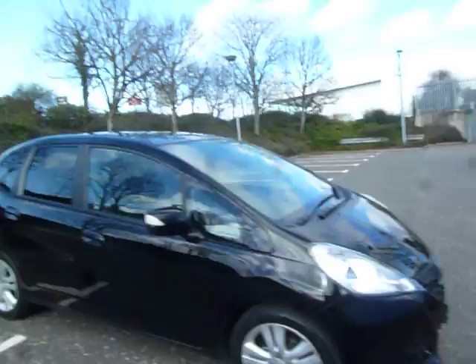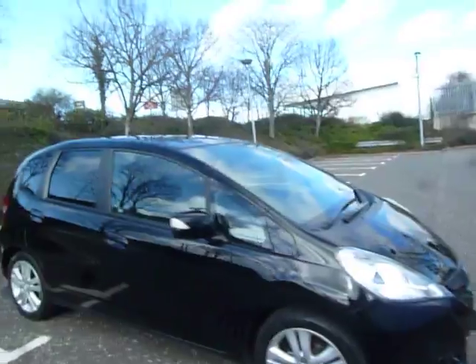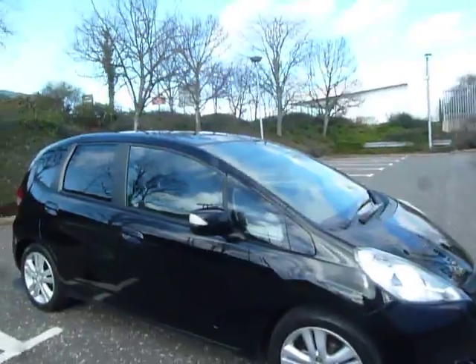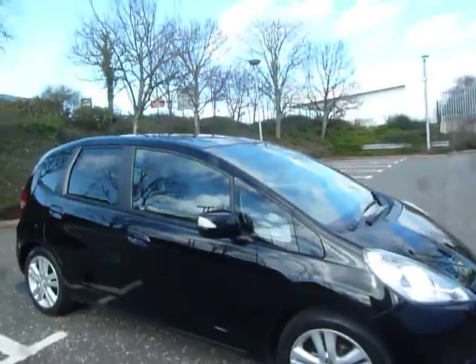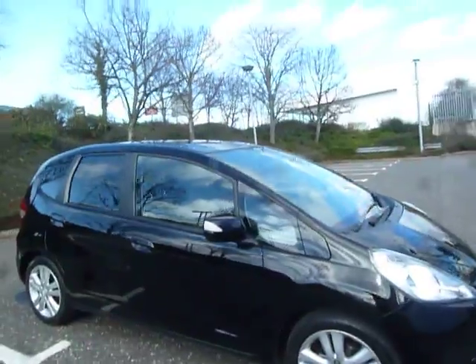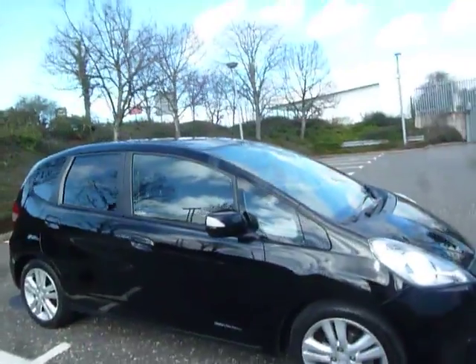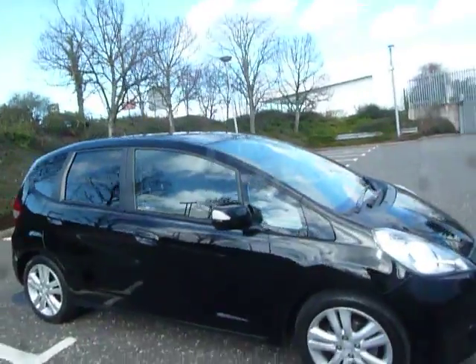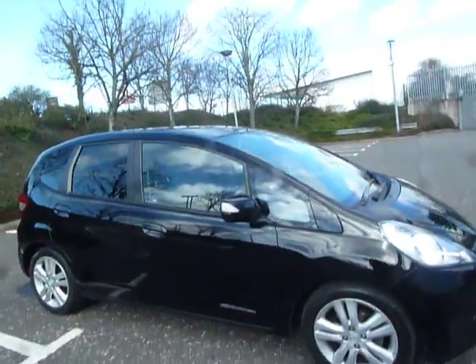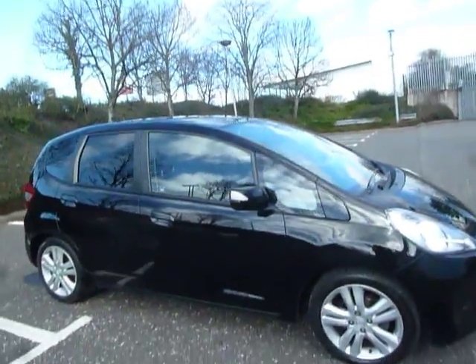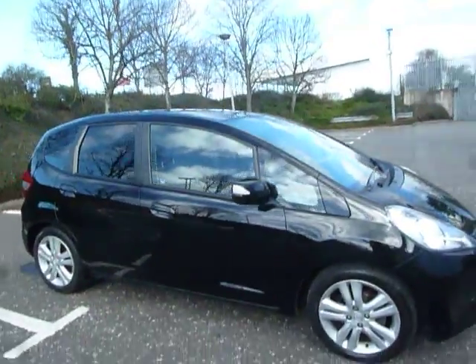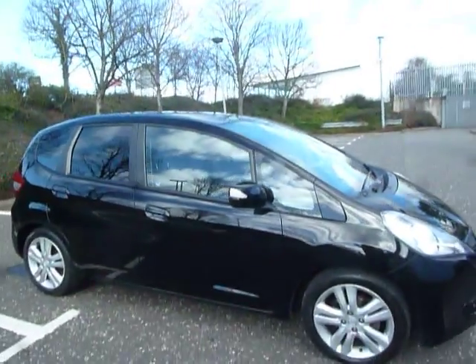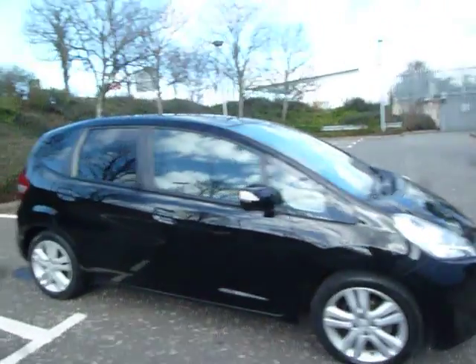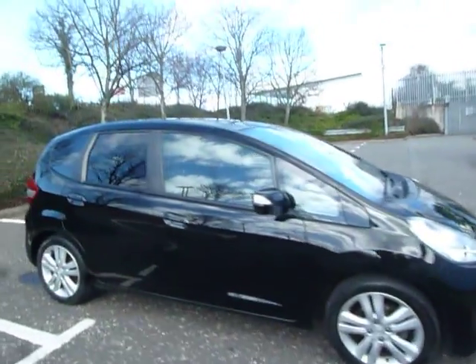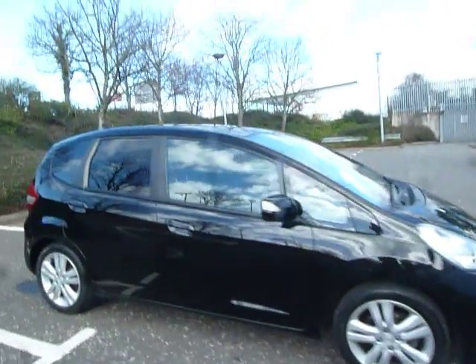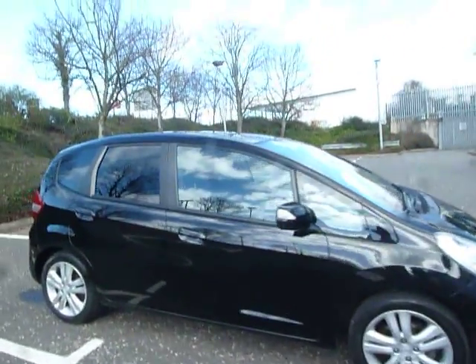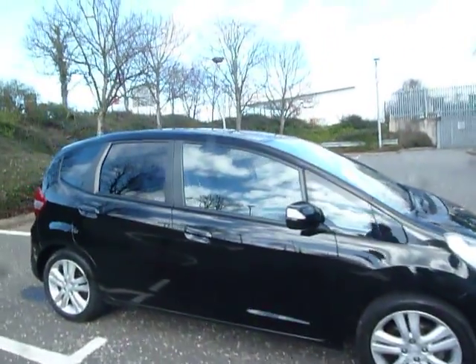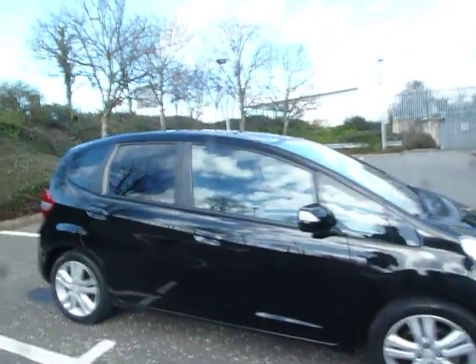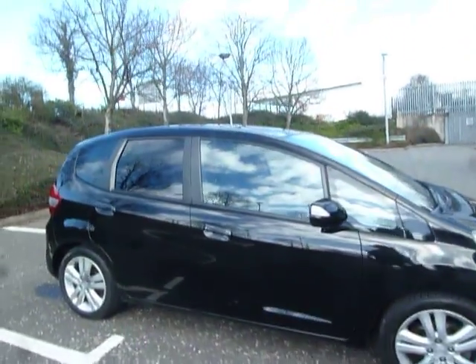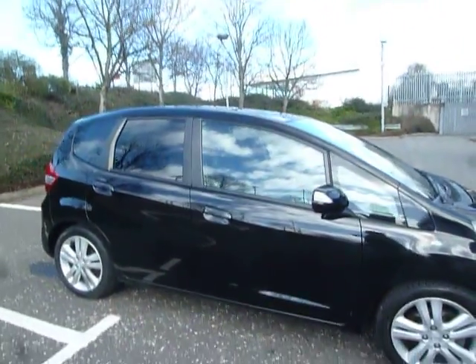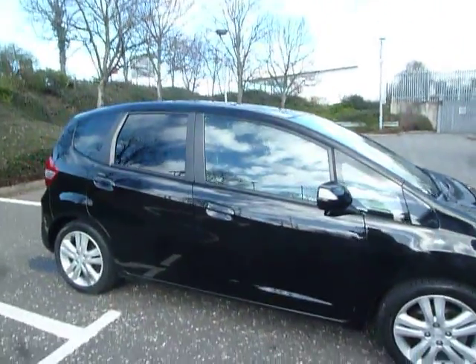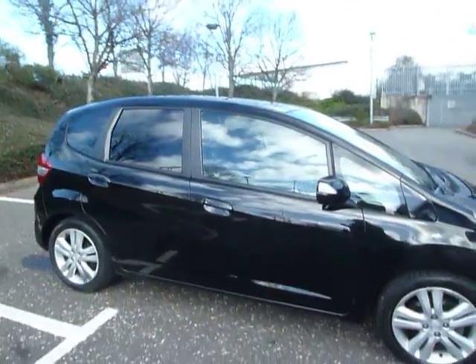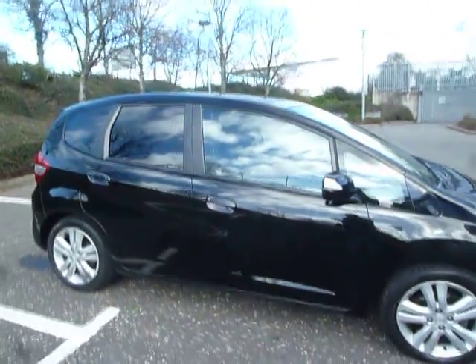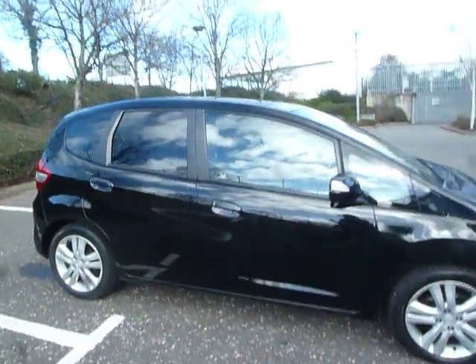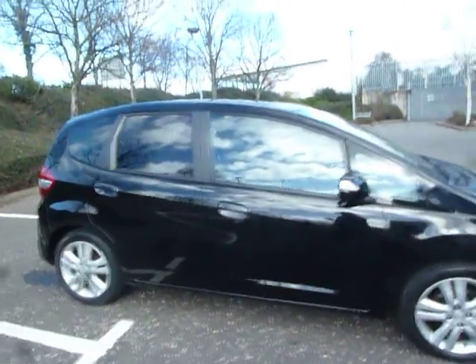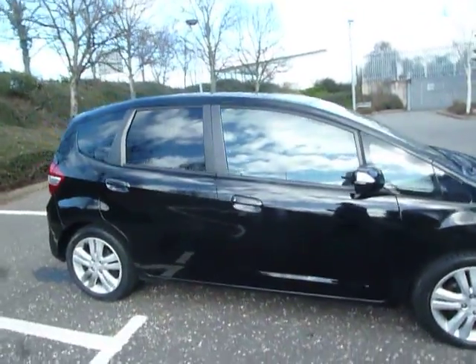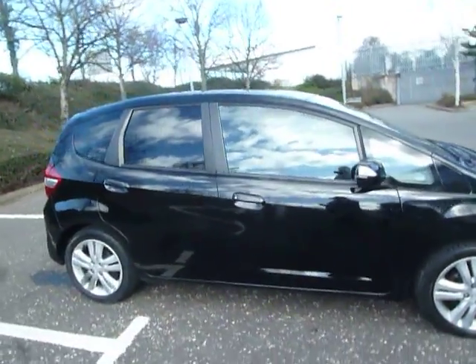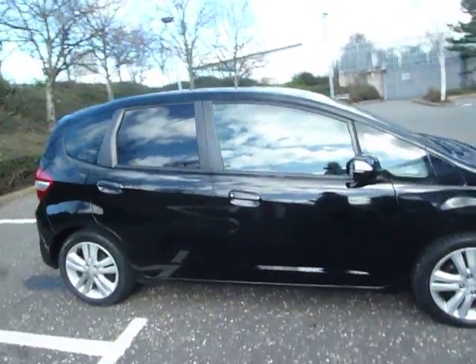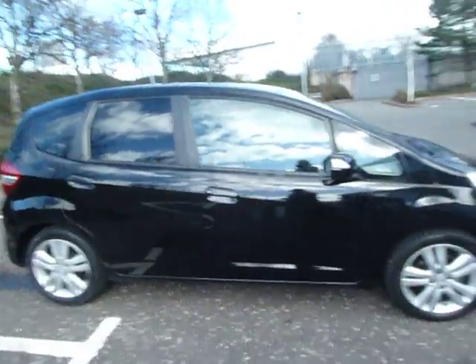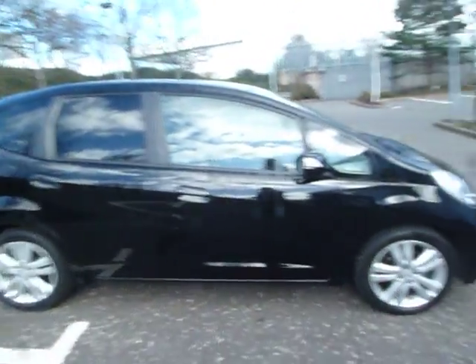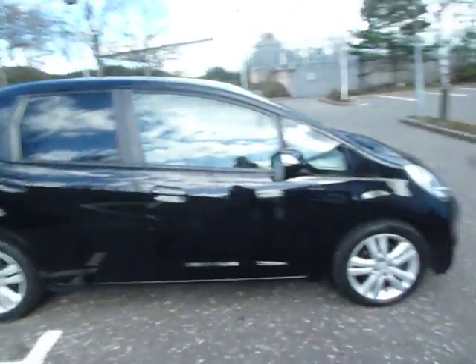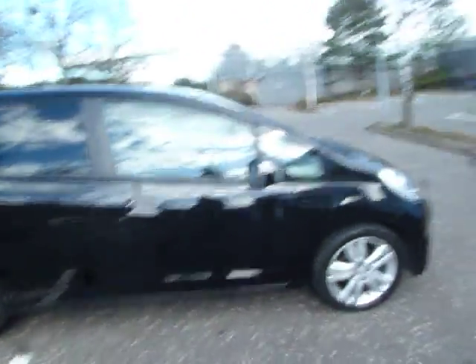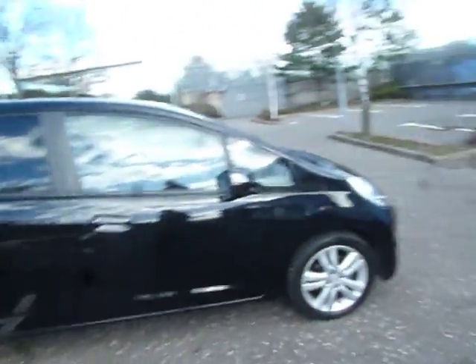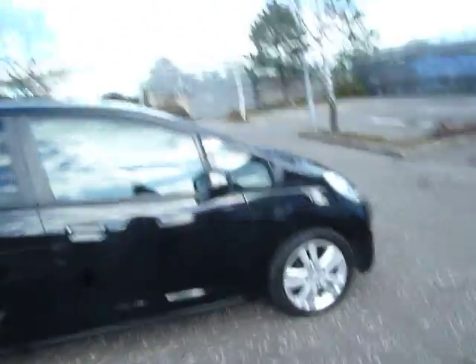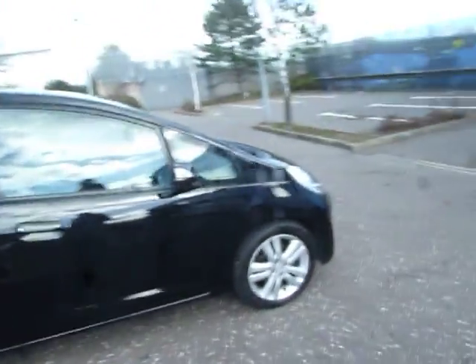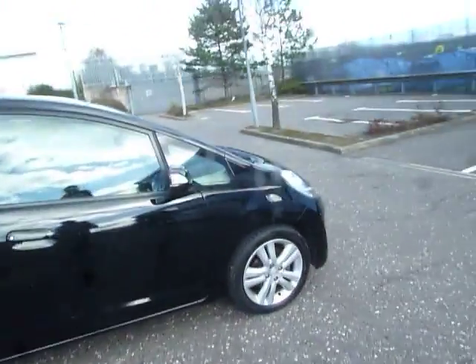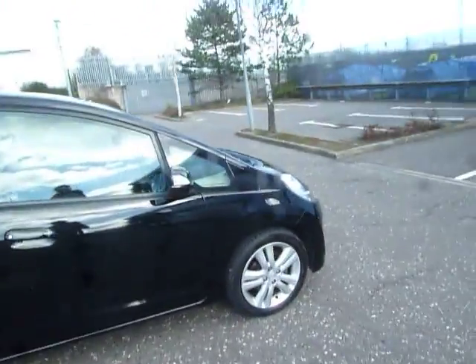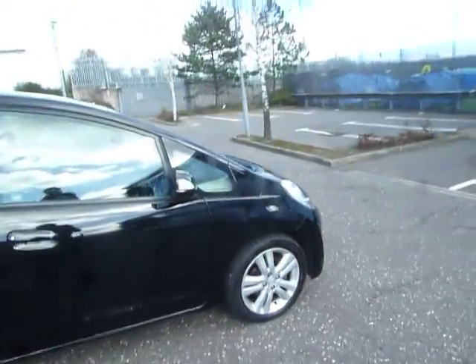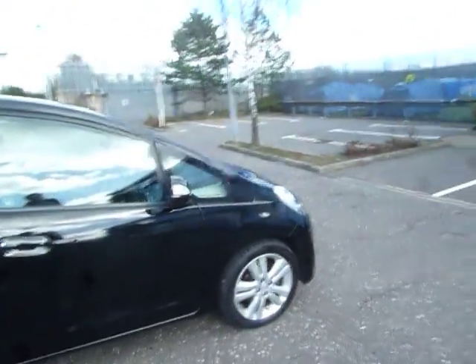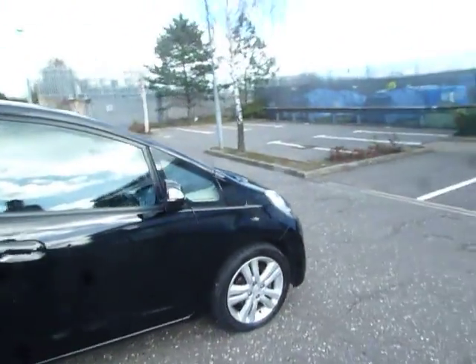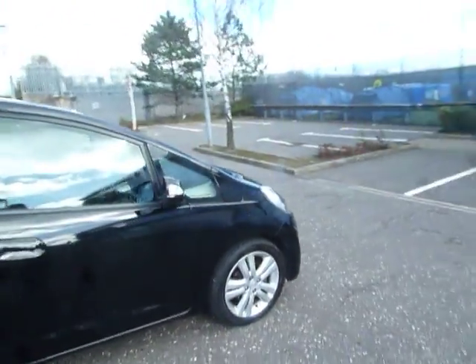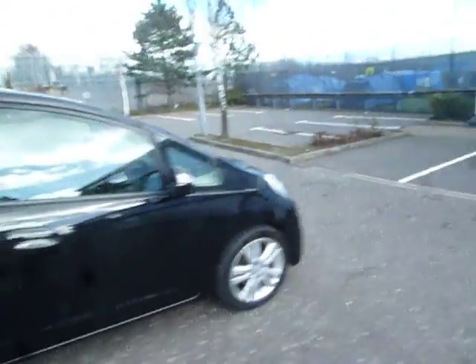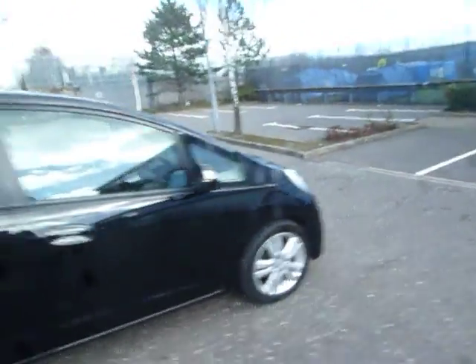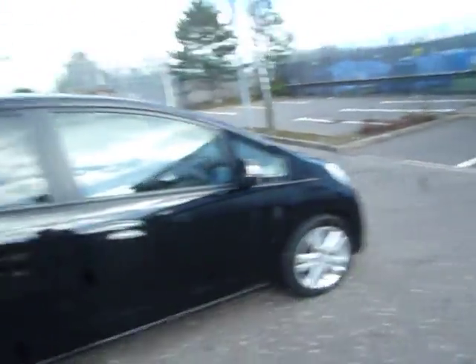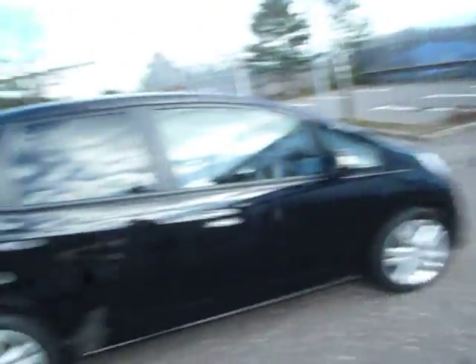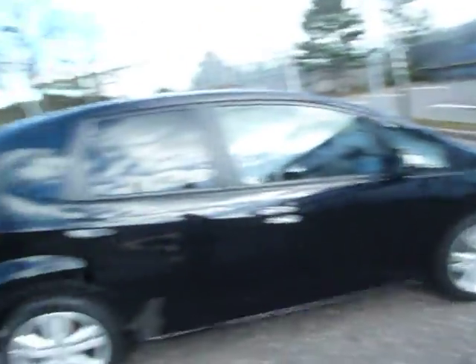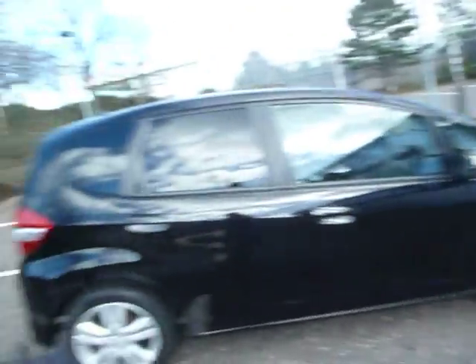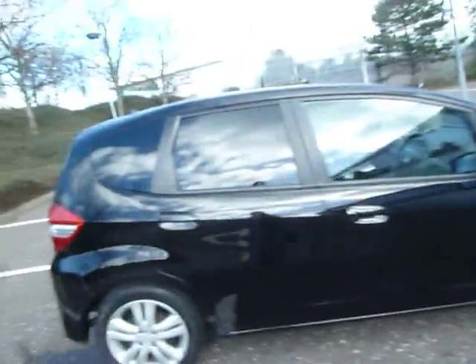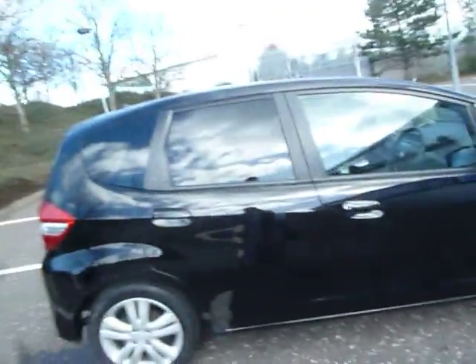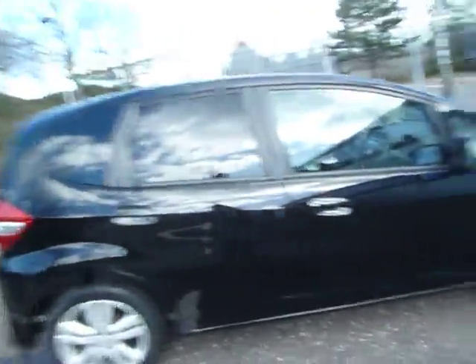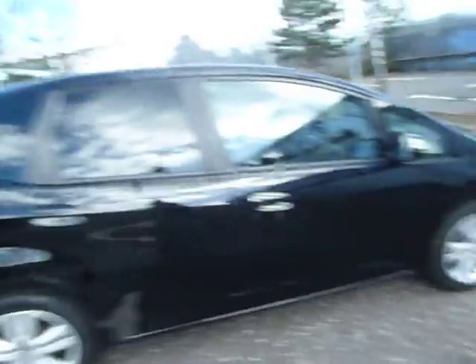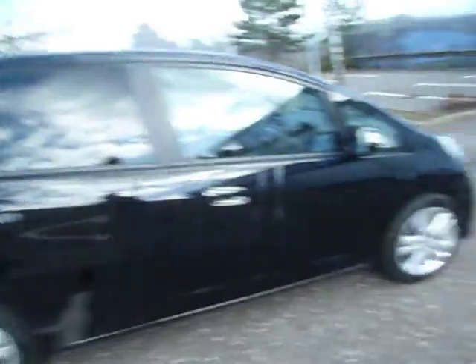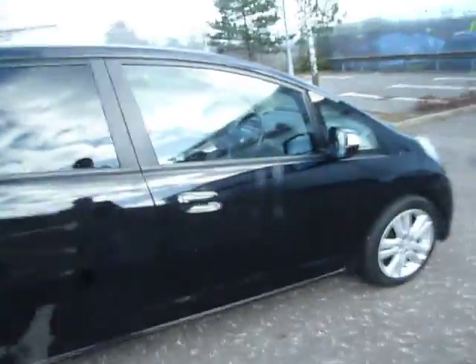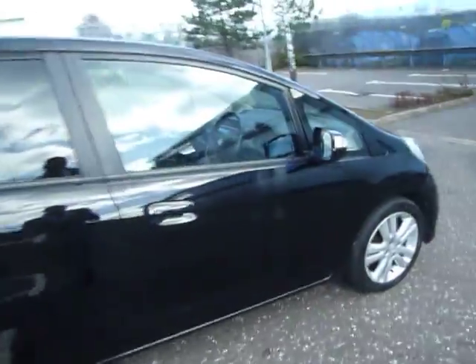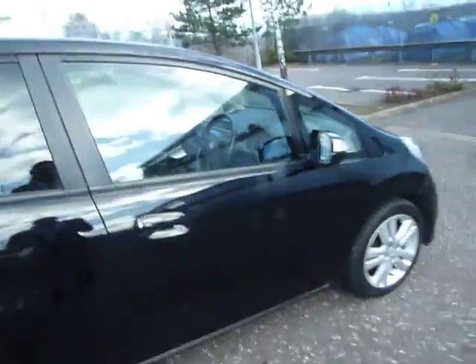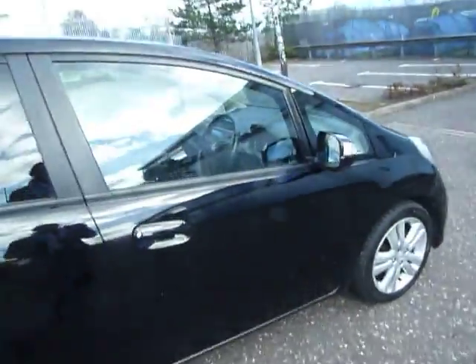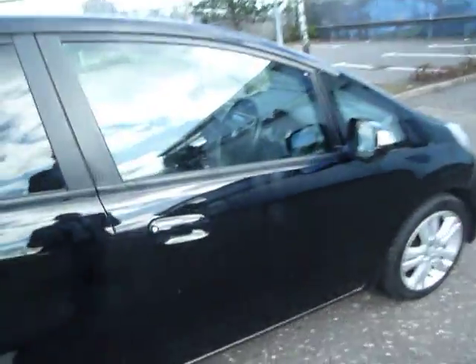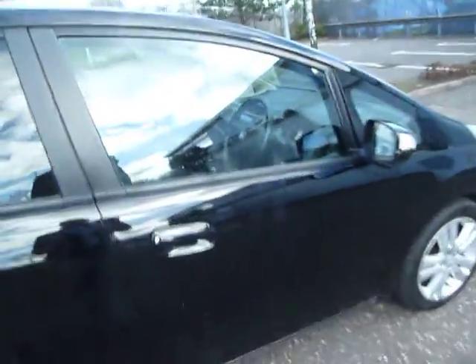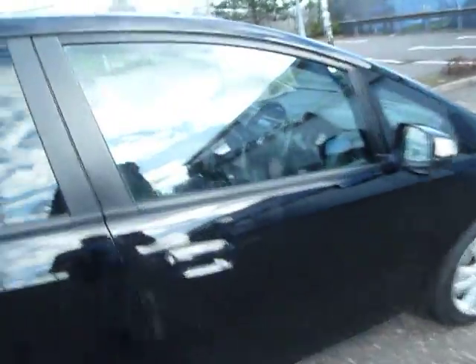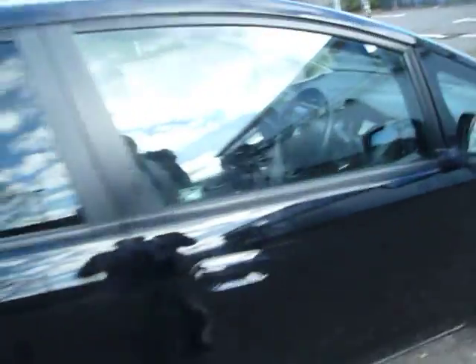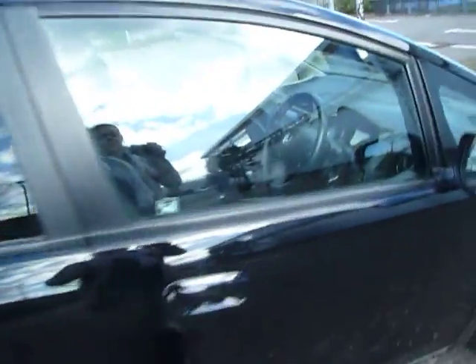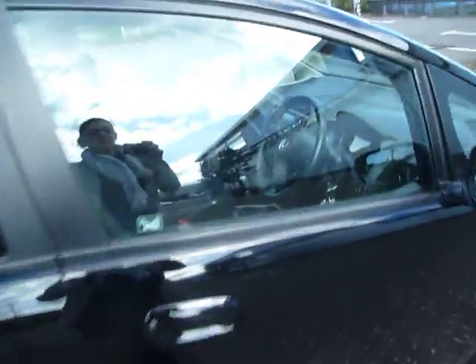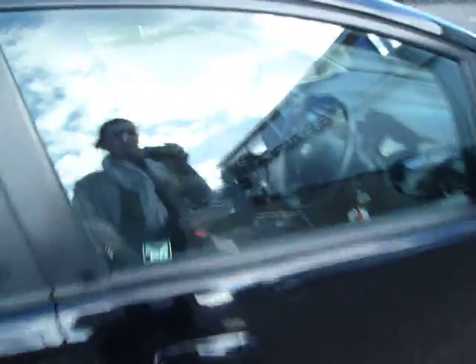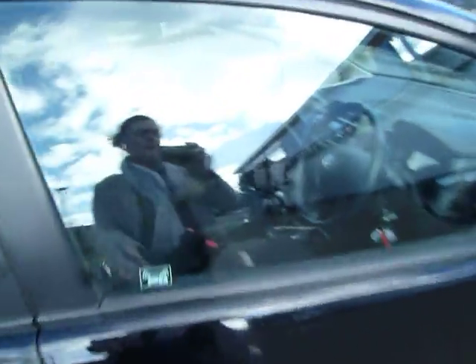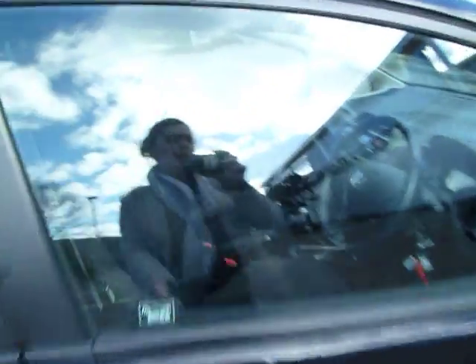It is a 1.4 petrol, it is a manual, and it is only £110 a year to tax. Absolutely fab.